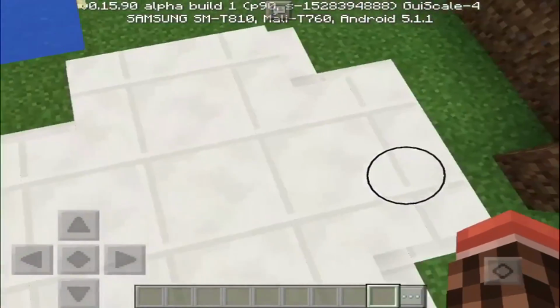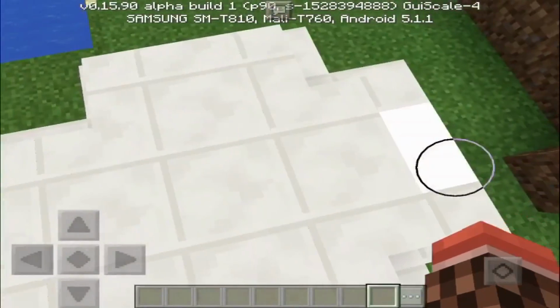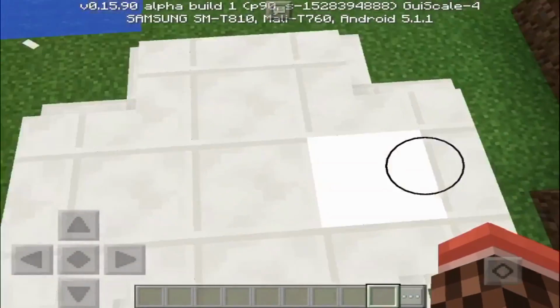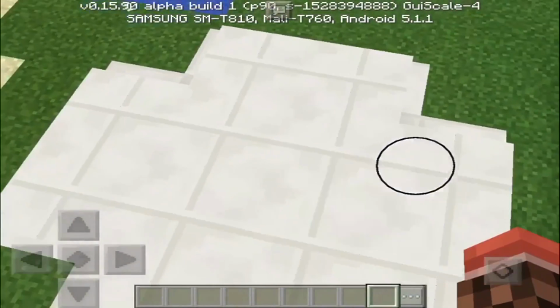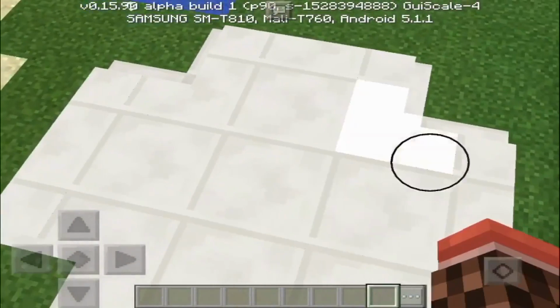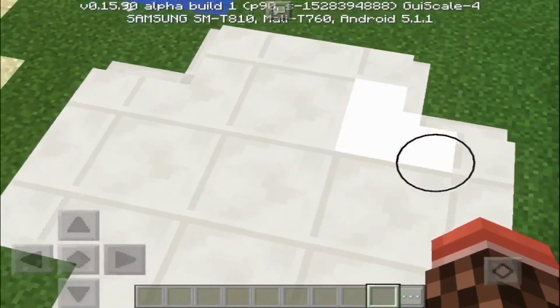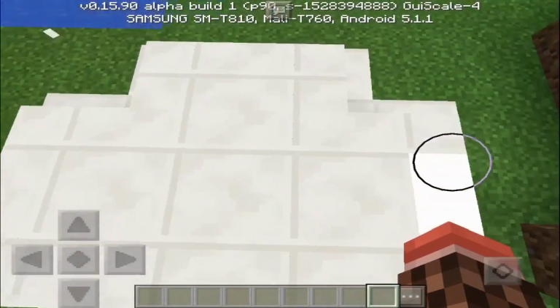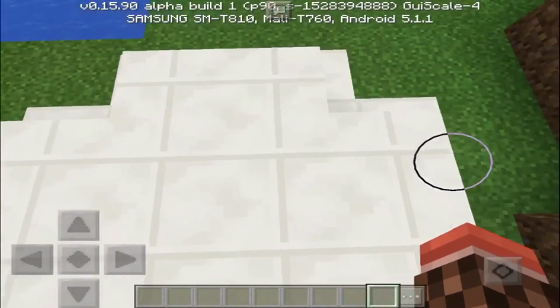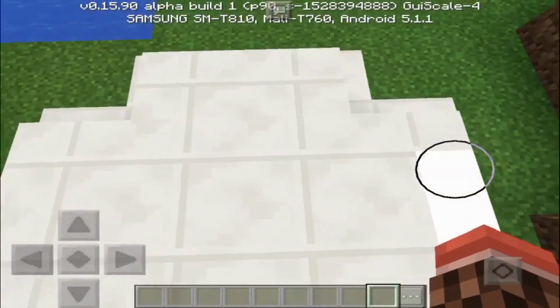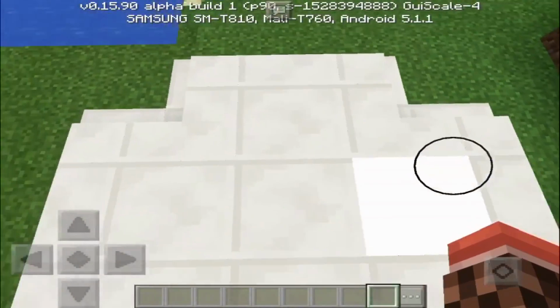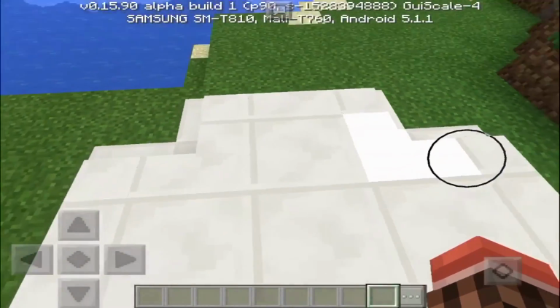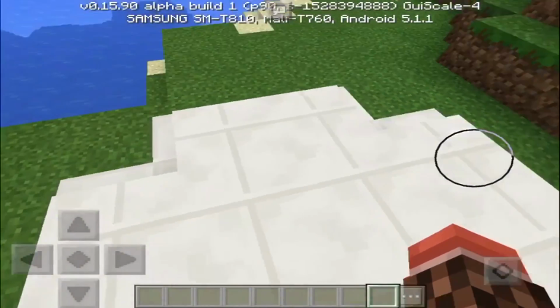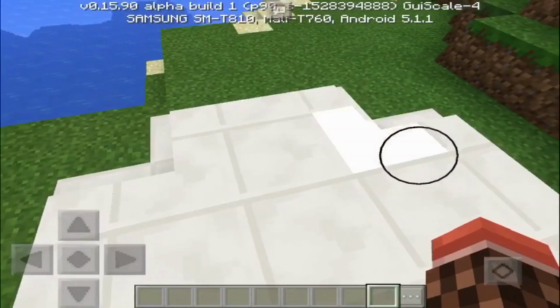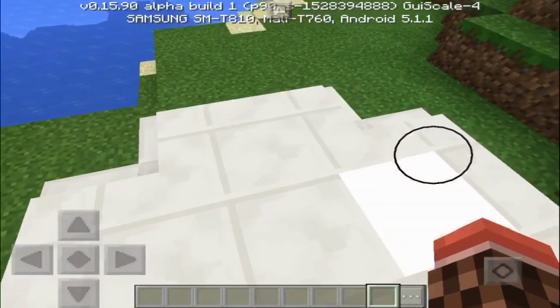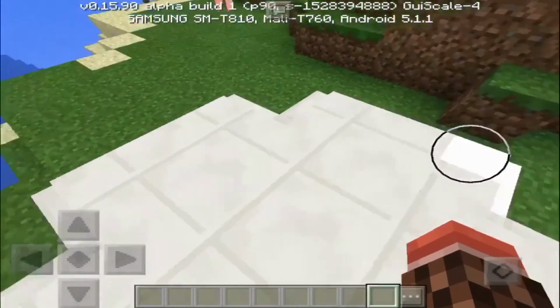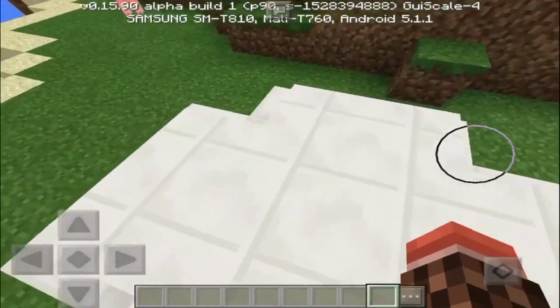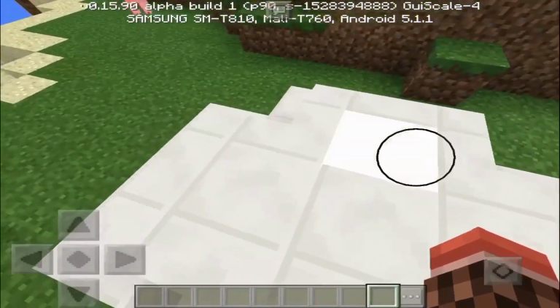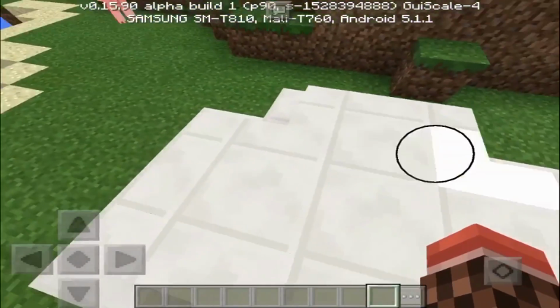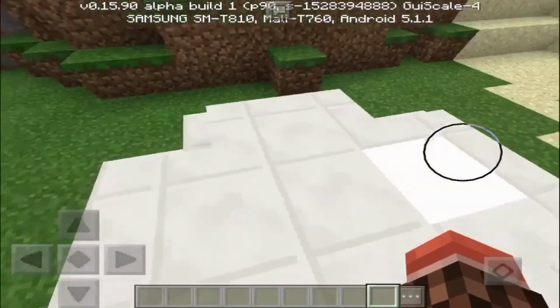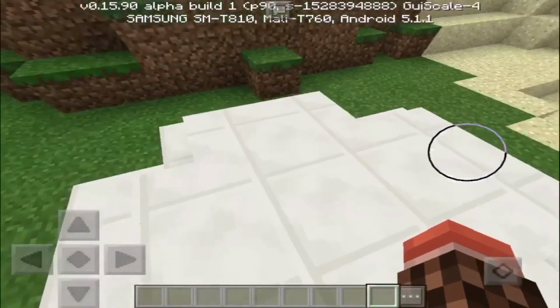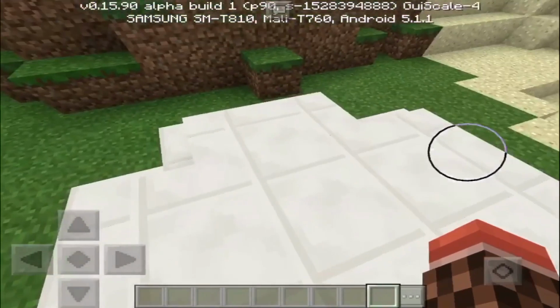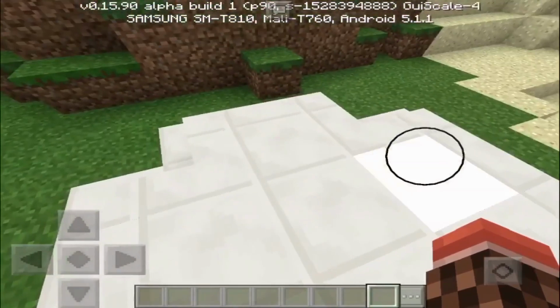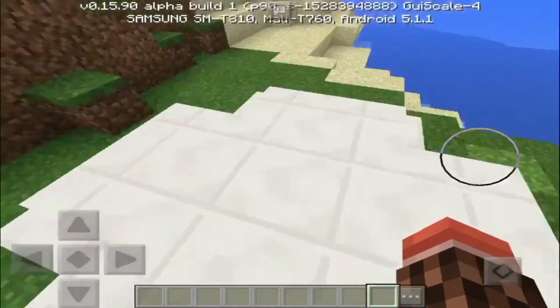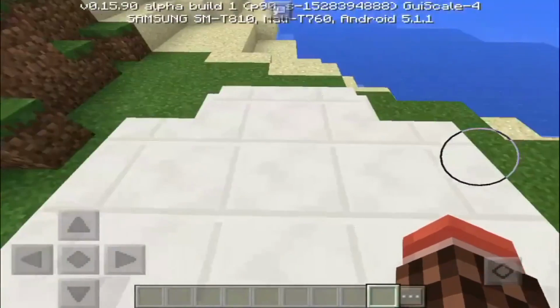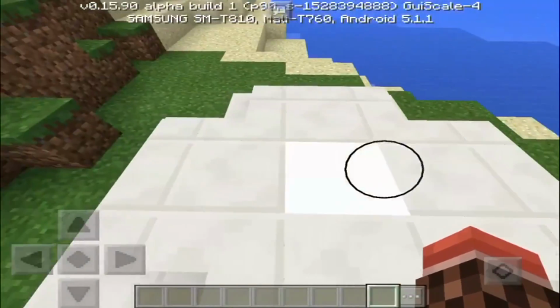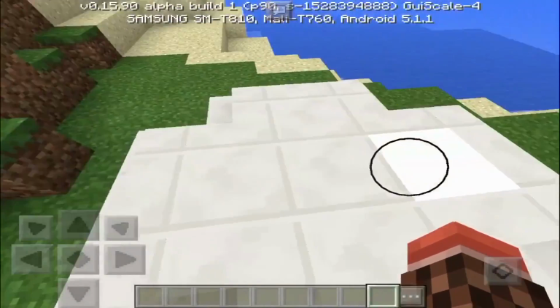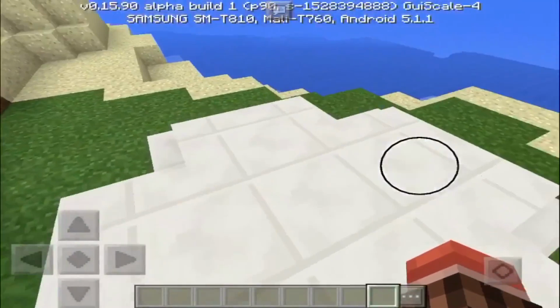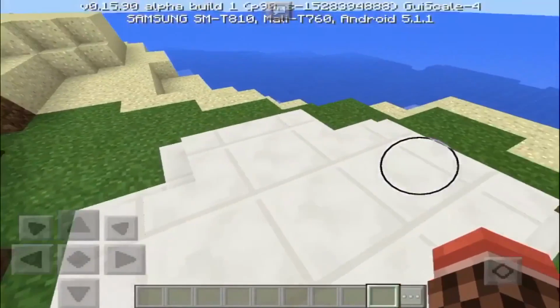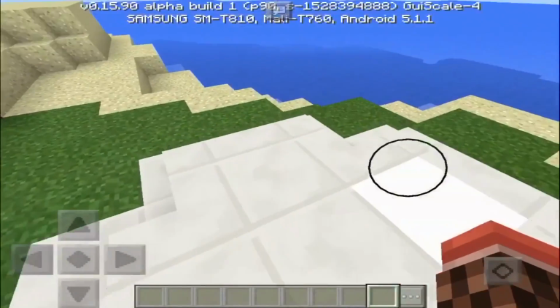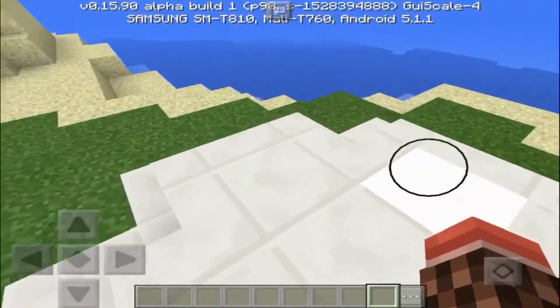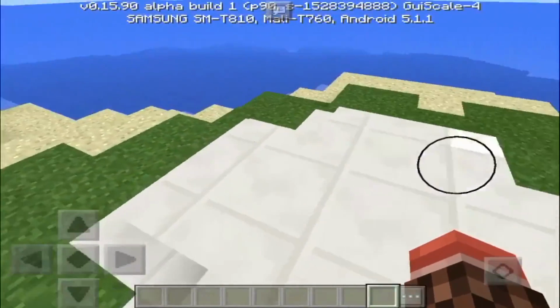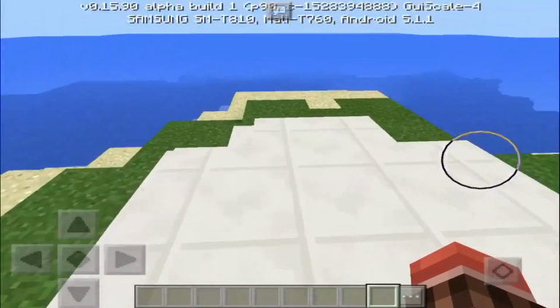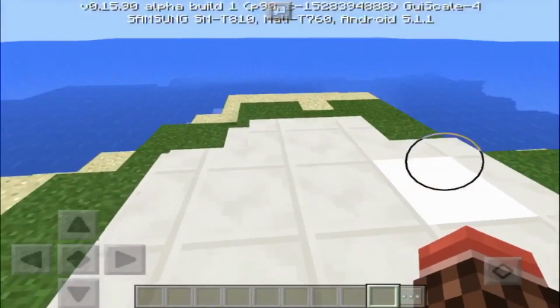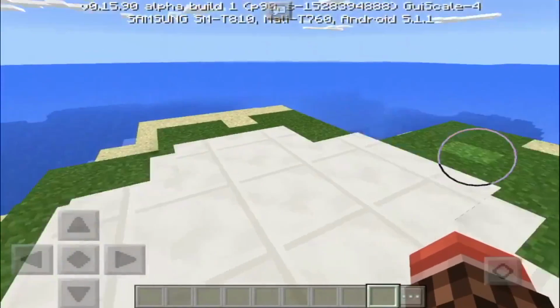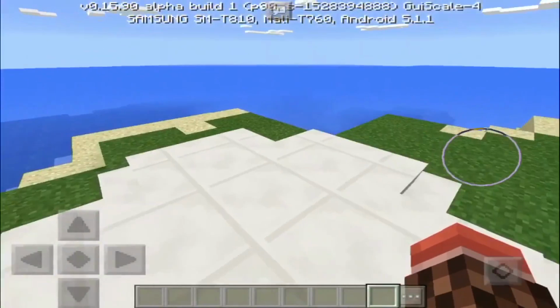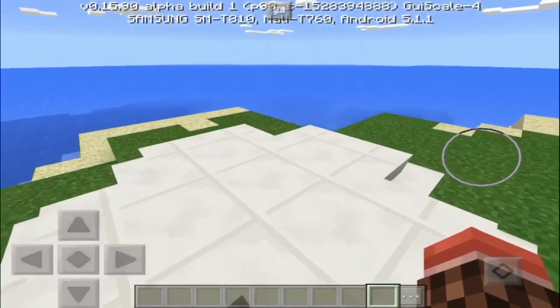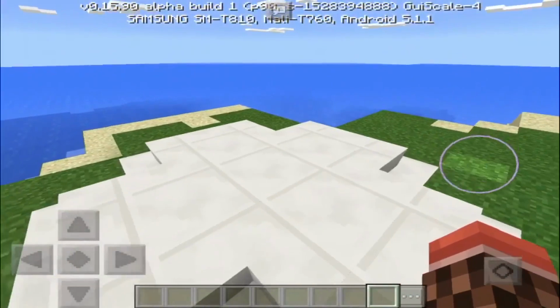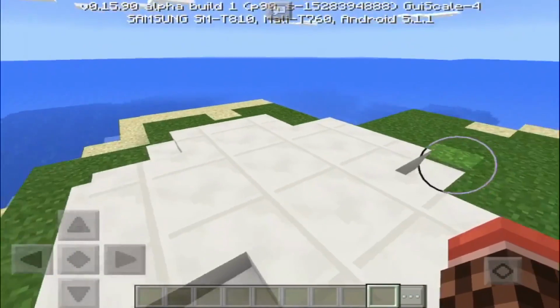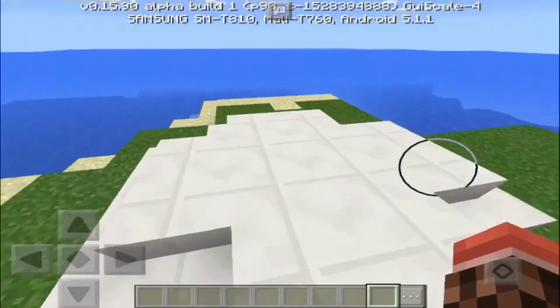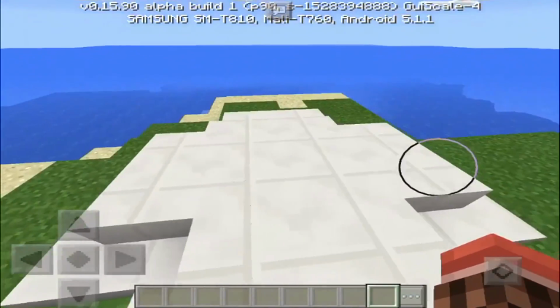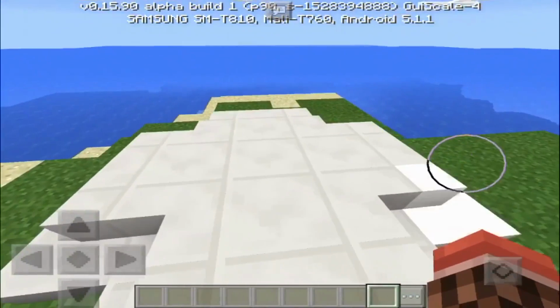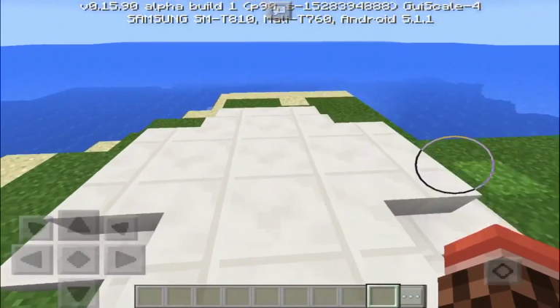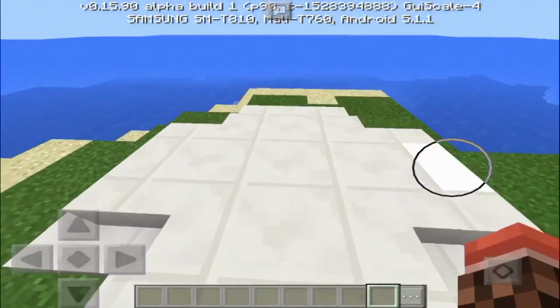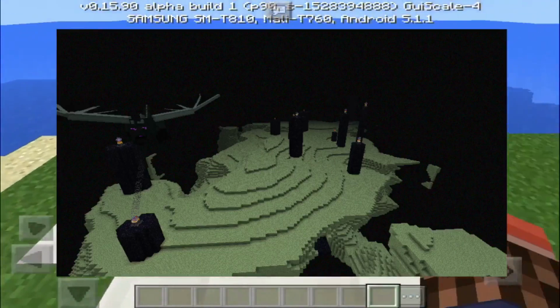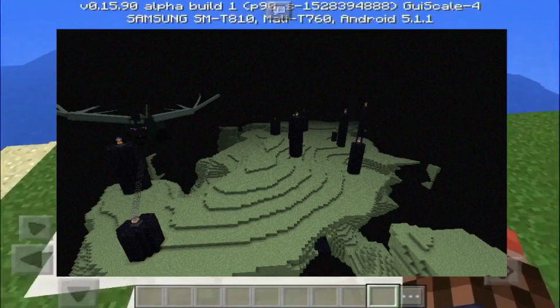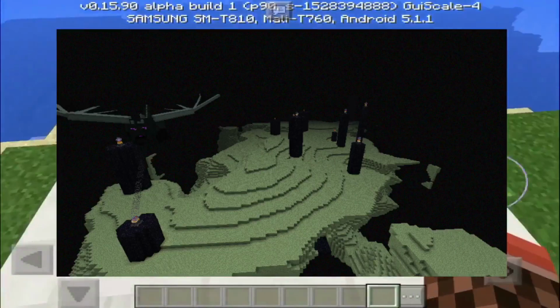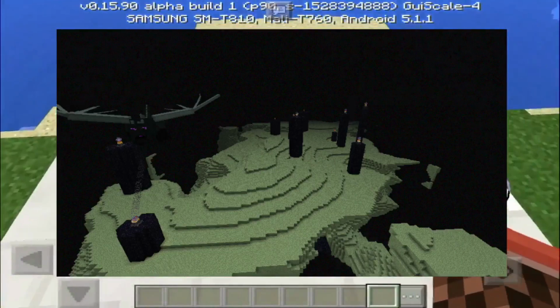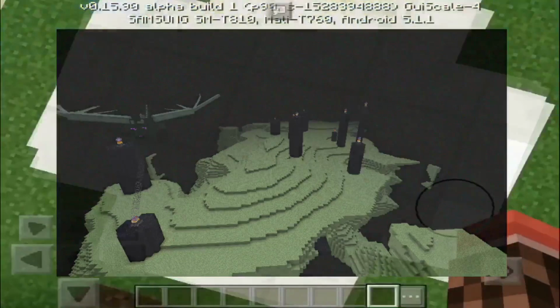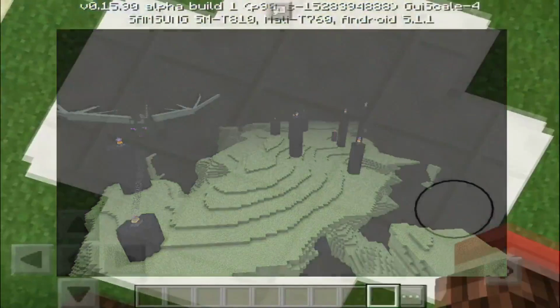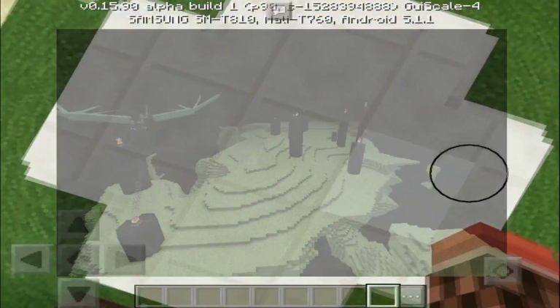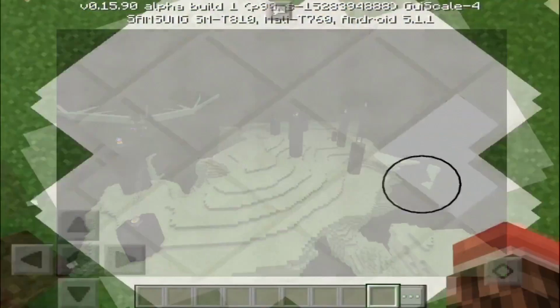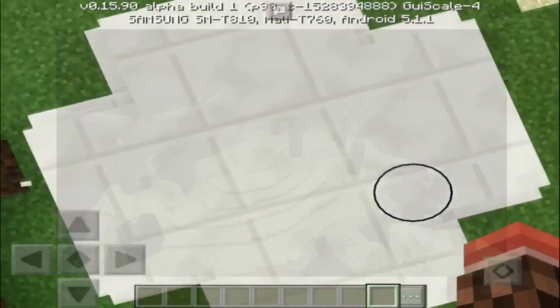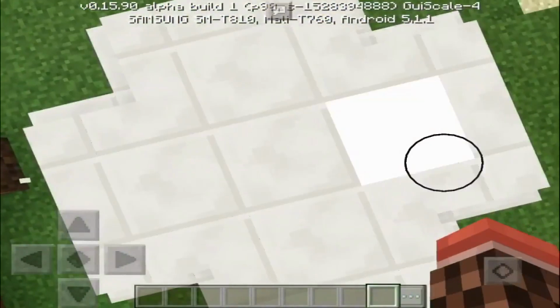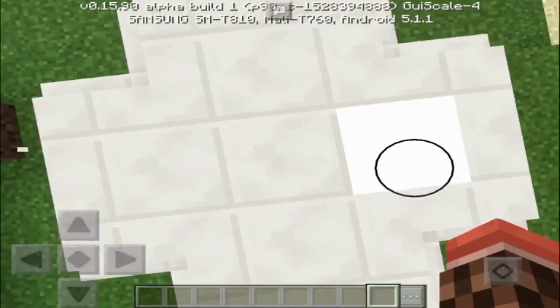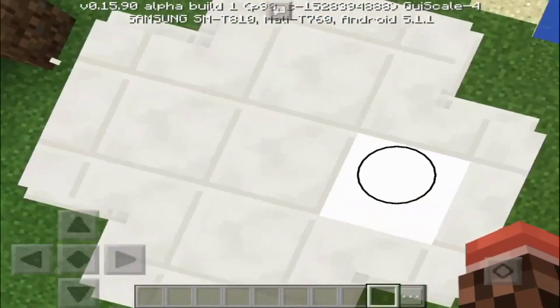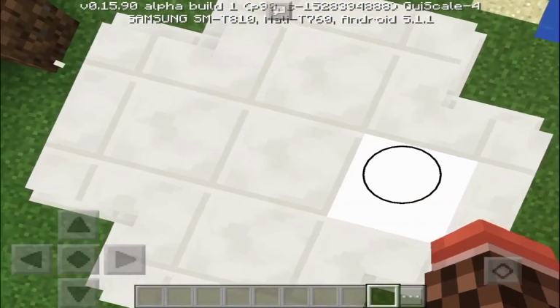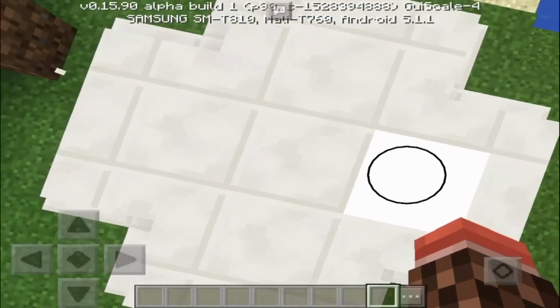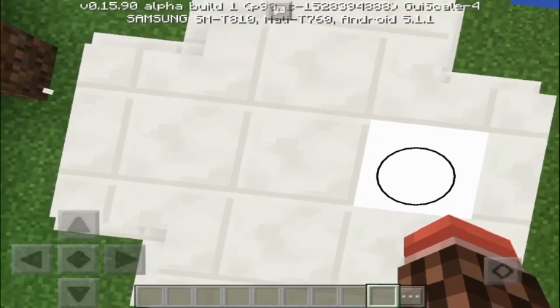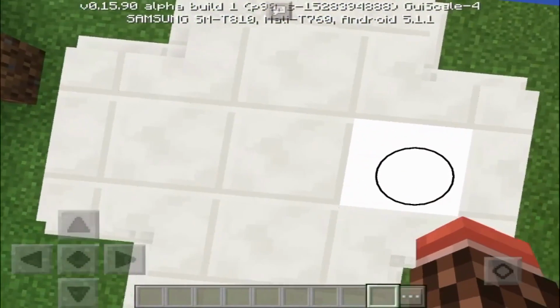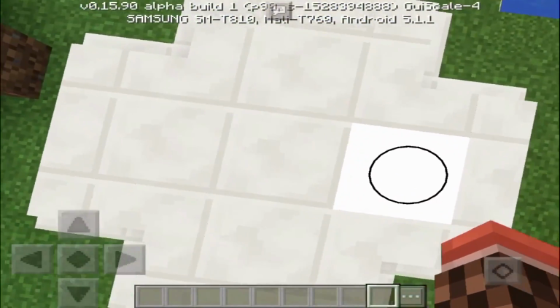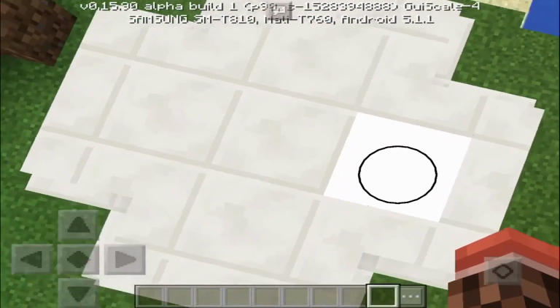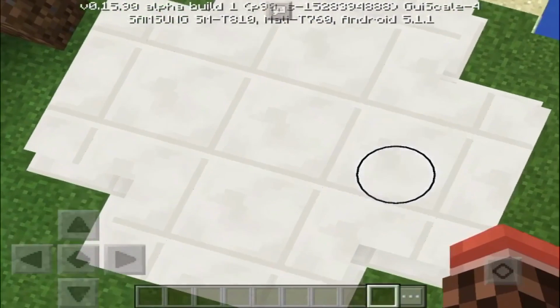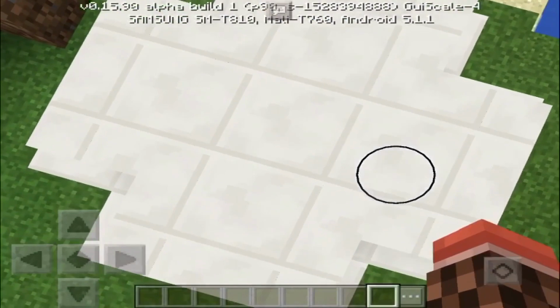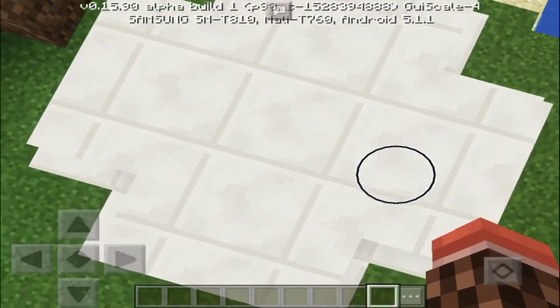This block actually hints towards a huge feature that's coming to Minecraft Pocket Edition, and that is The End. So now let's learn how to spawn this thing.